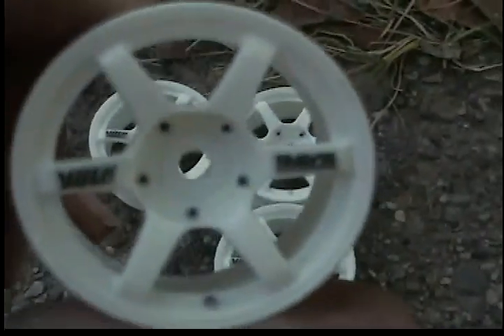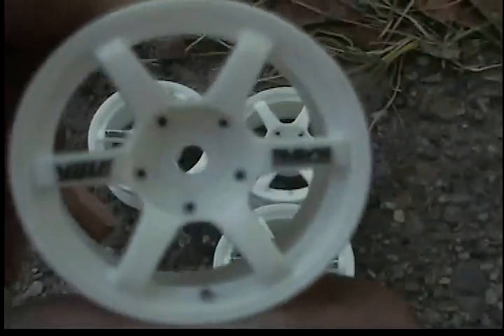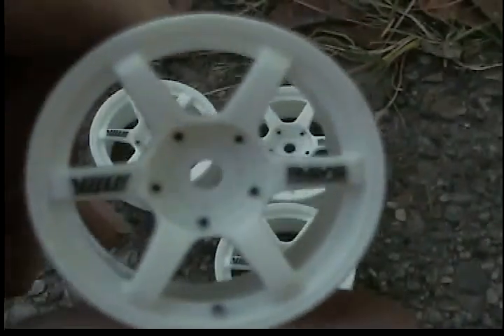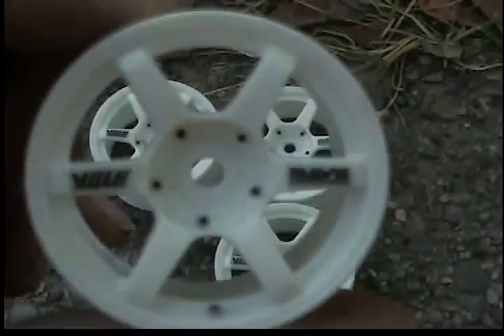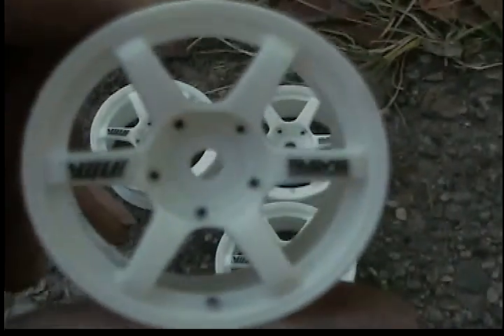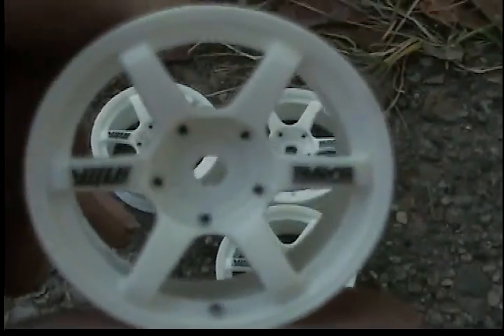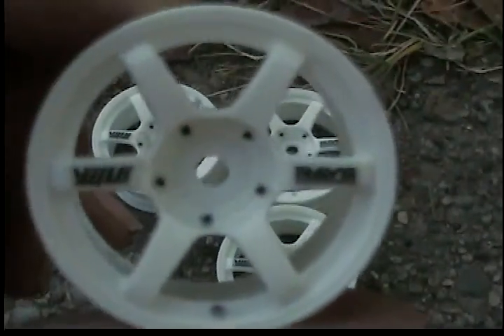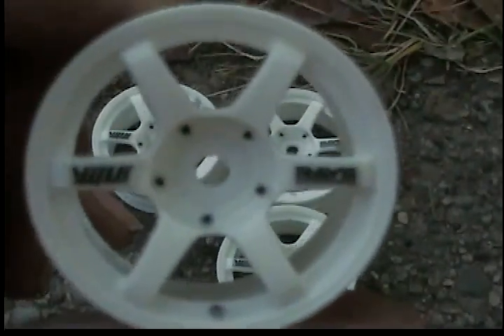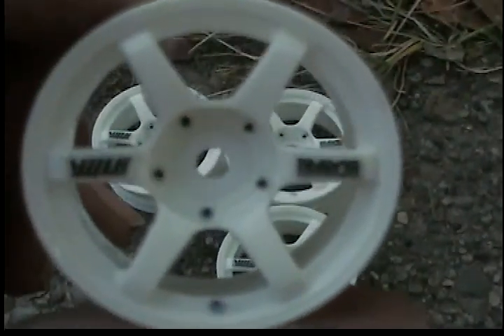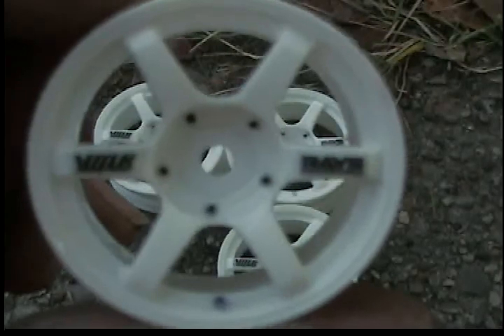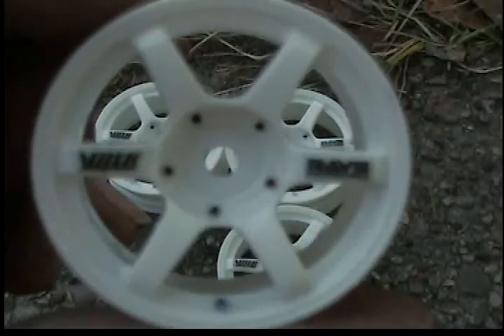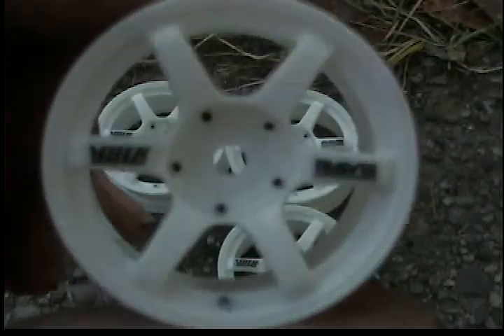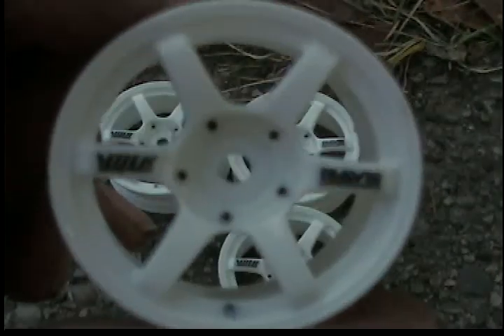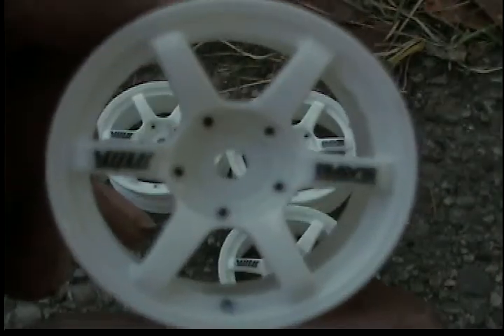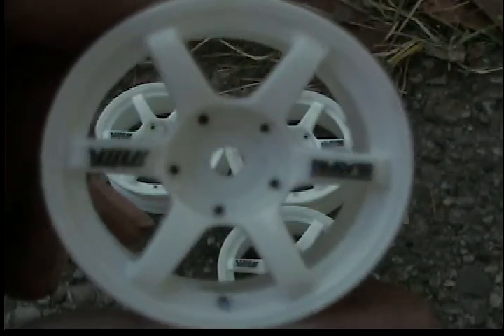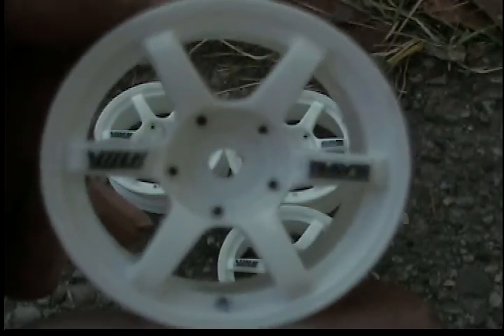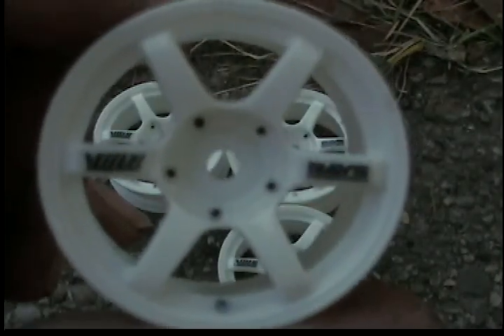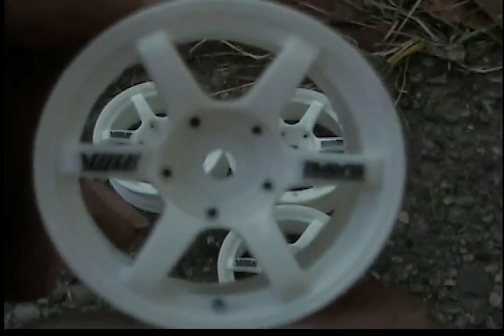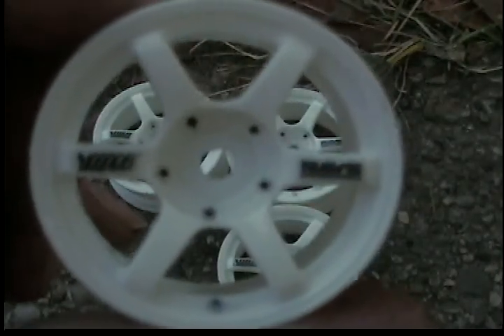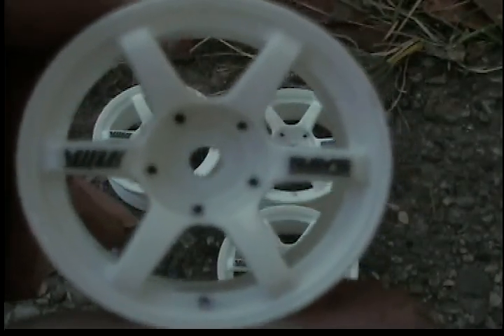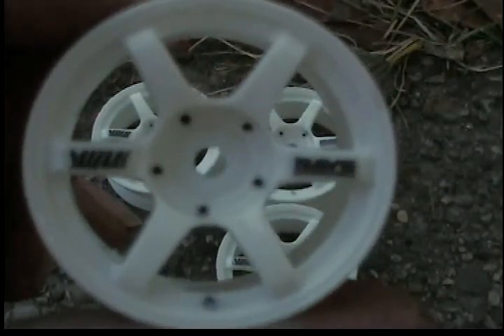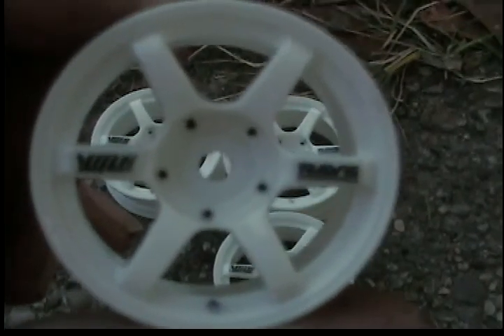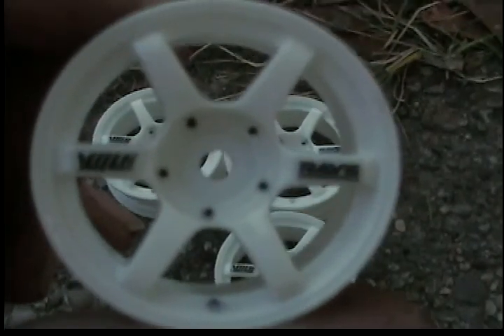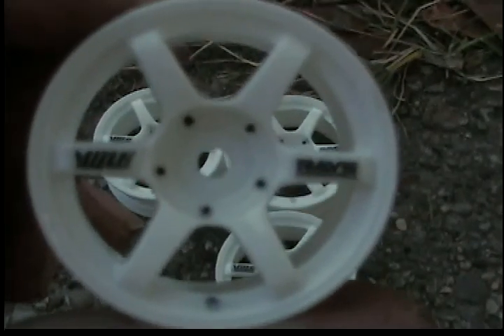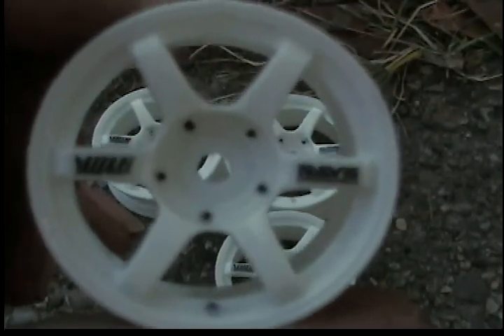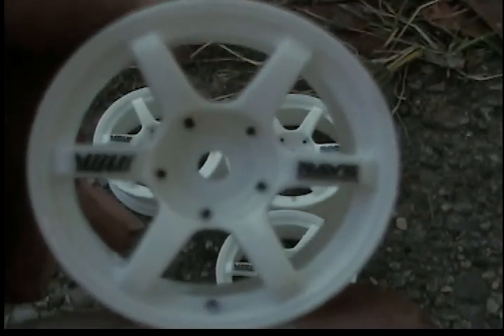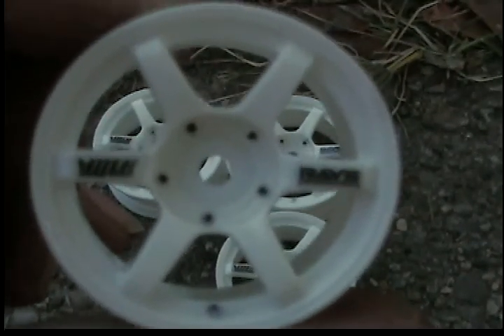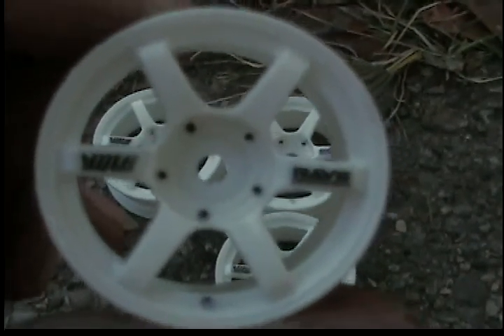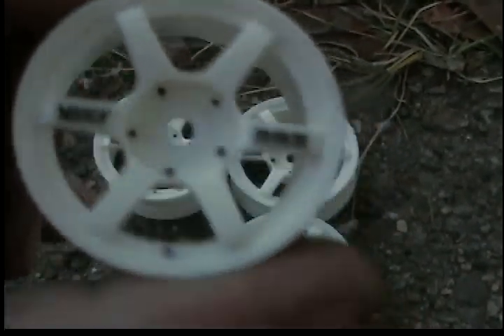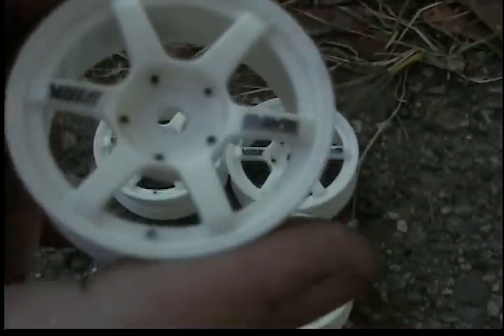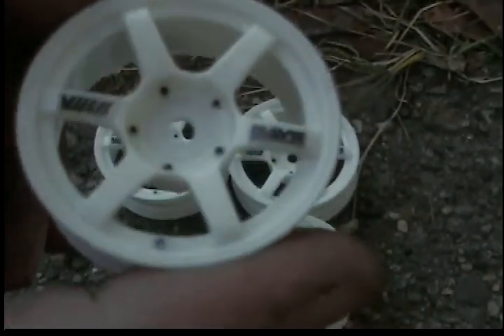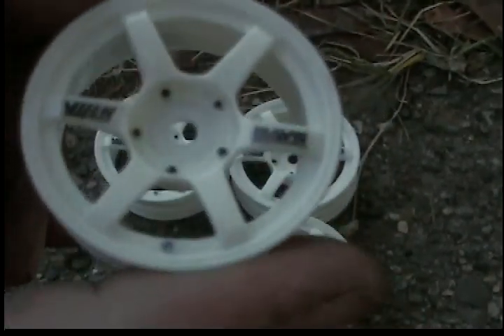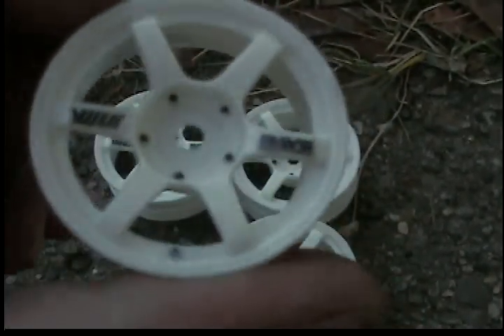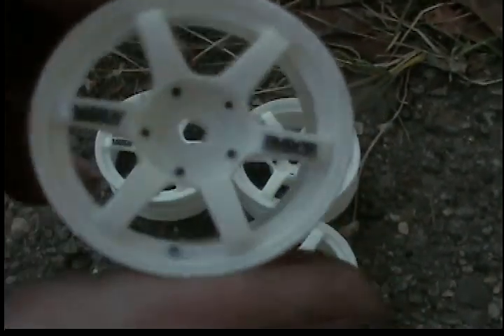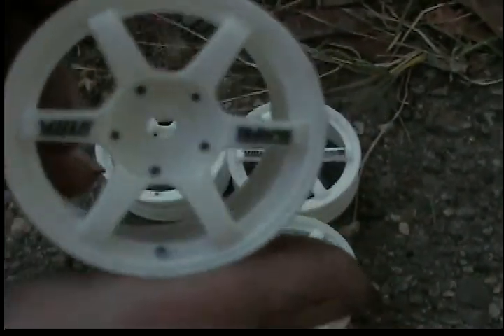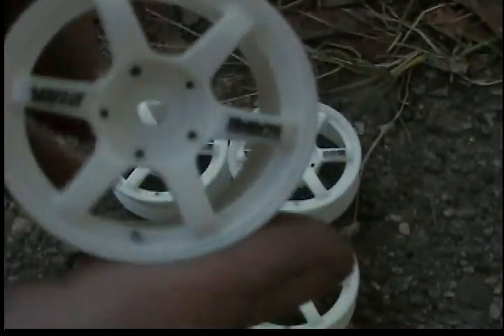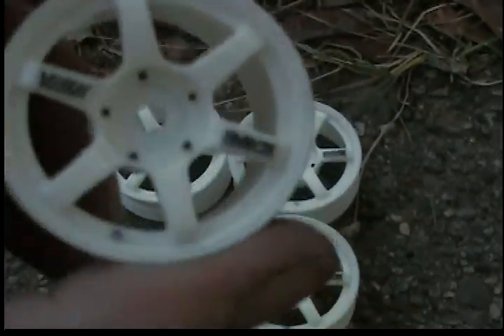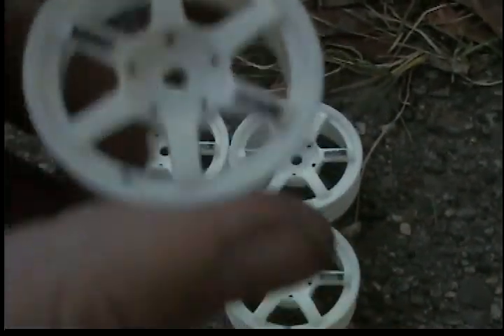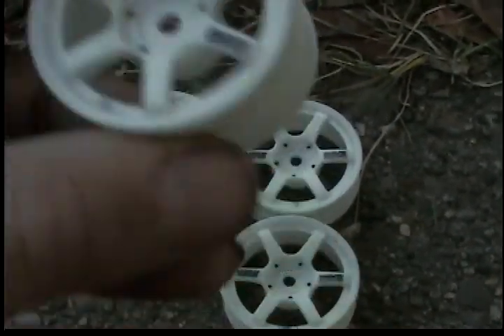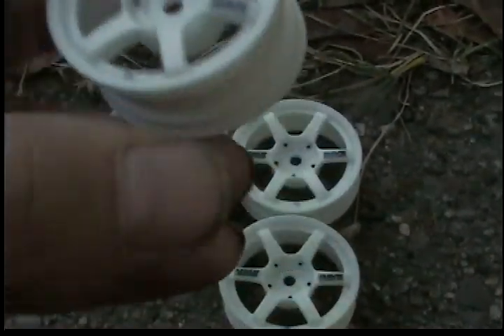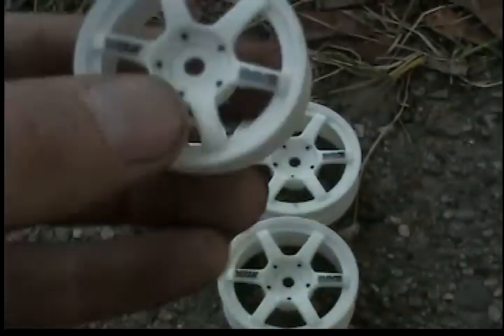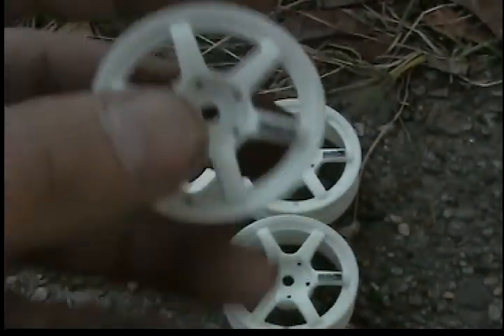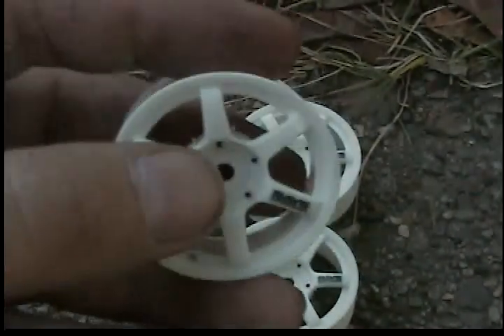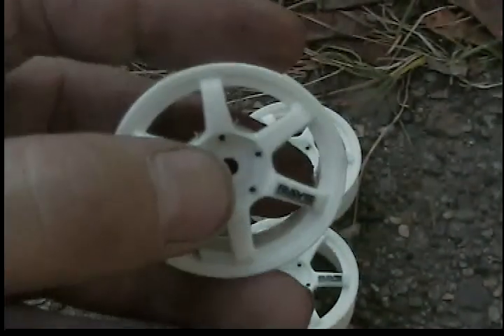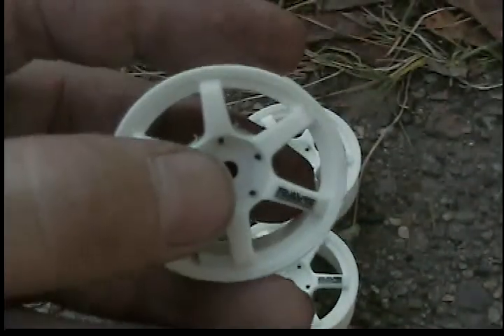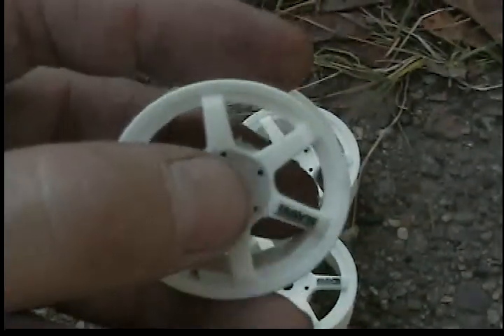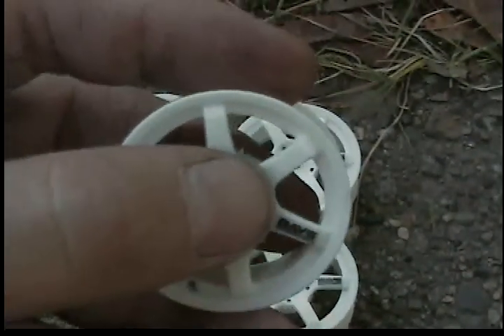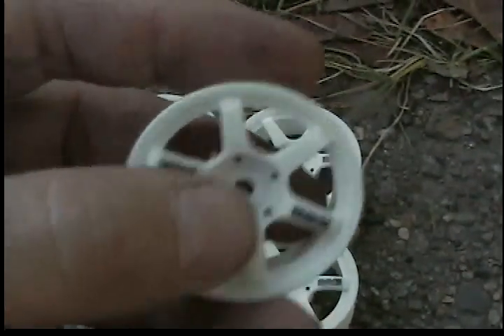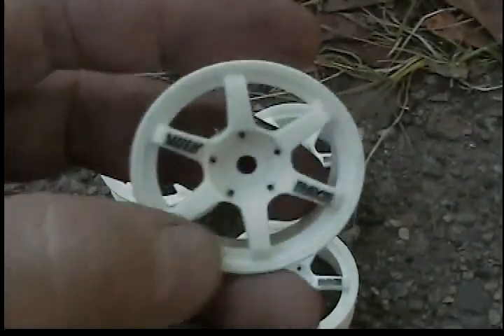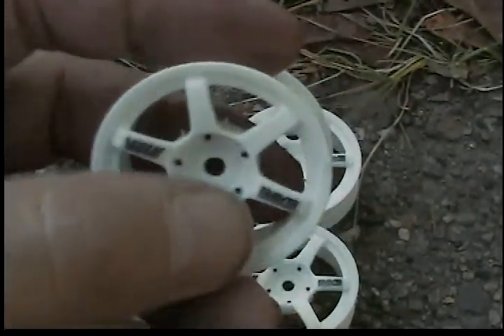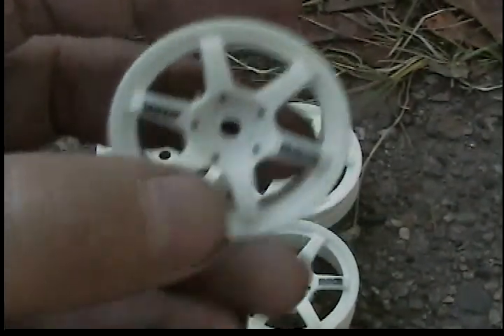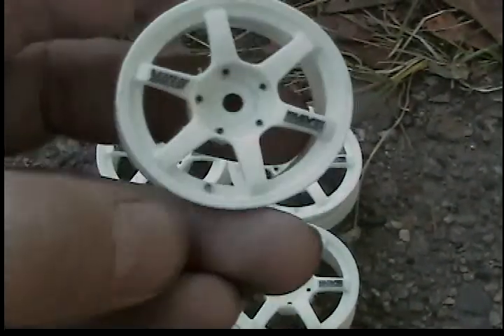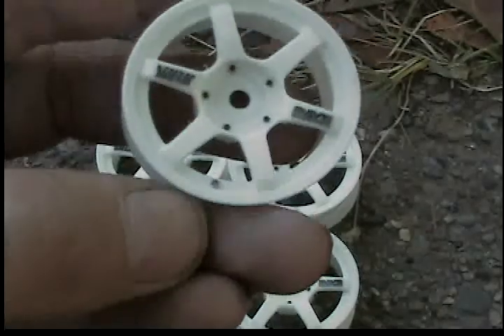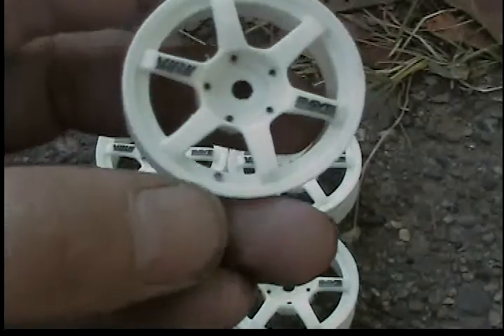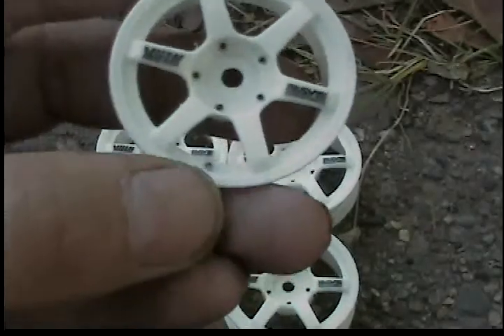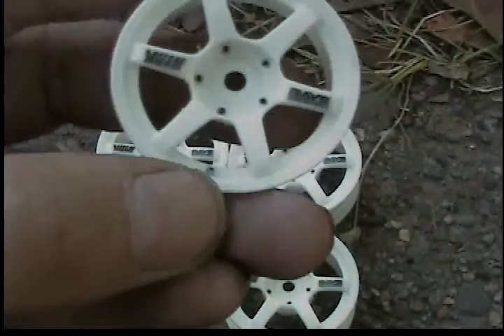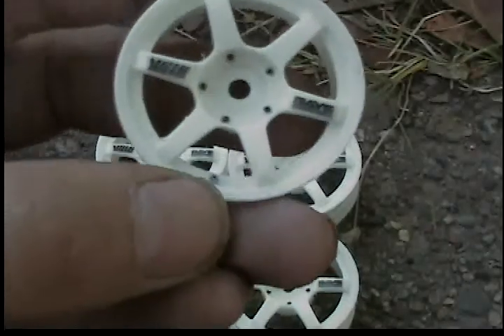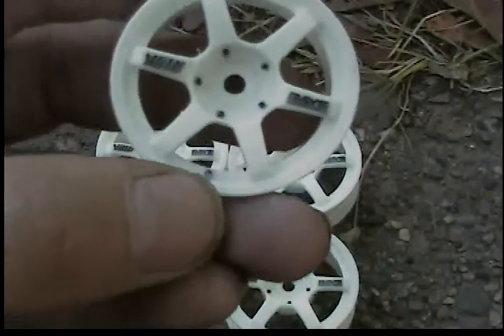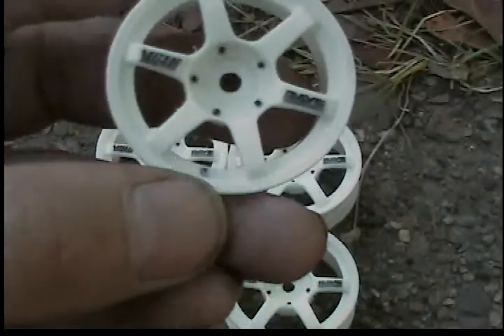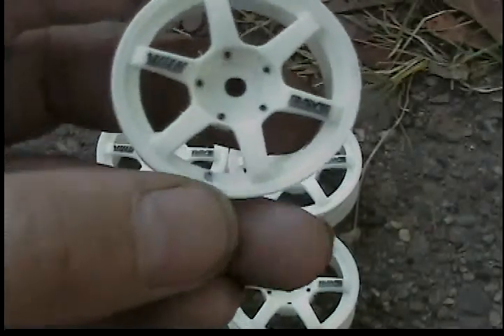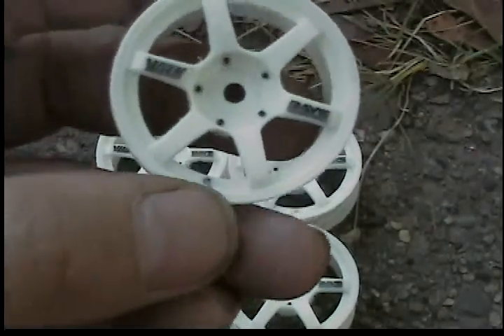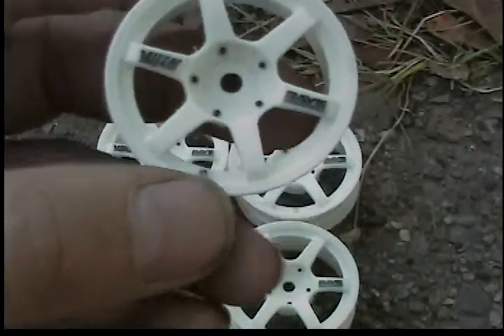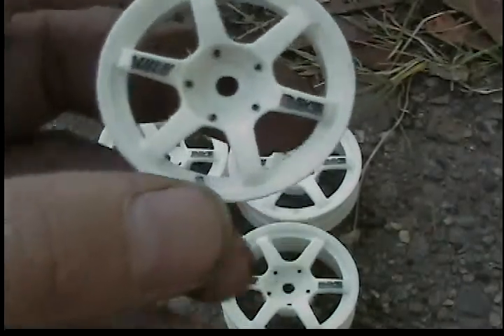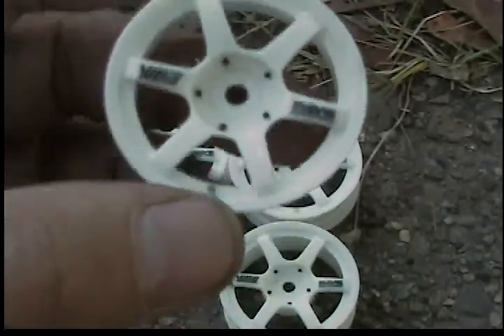They are fully licensed Volk wheels — they have the Volk lettering. All I did was paint the lugs and put a valve stem on them.